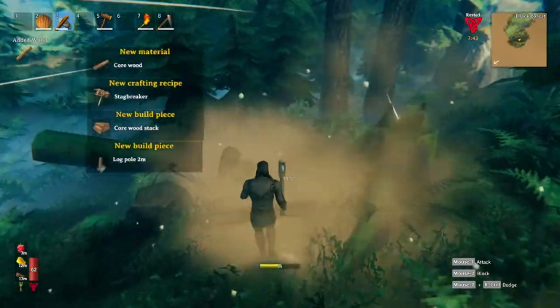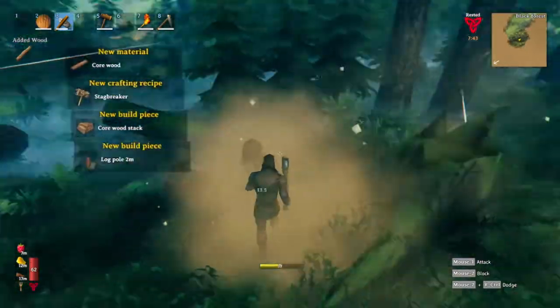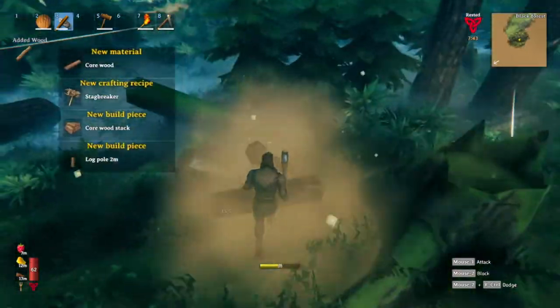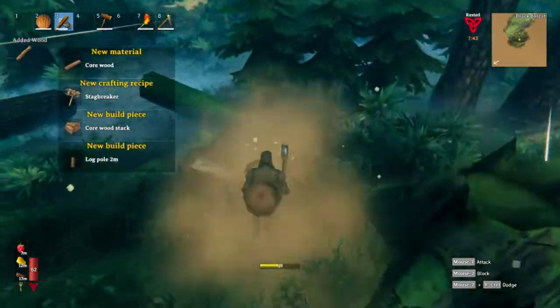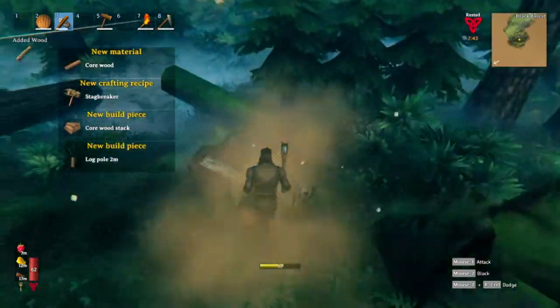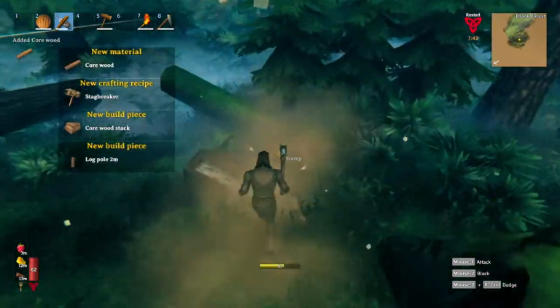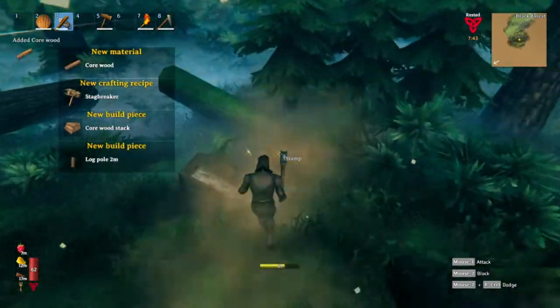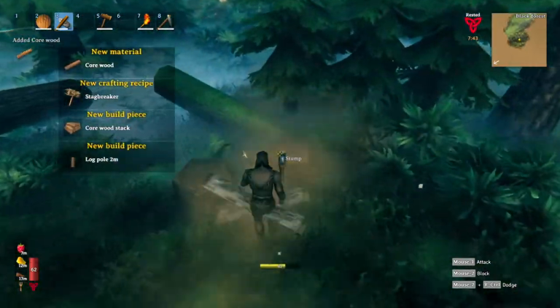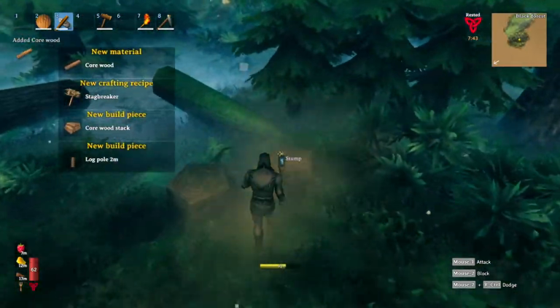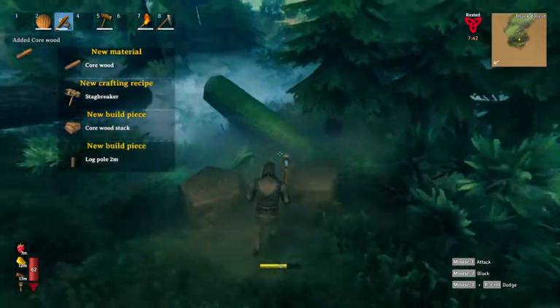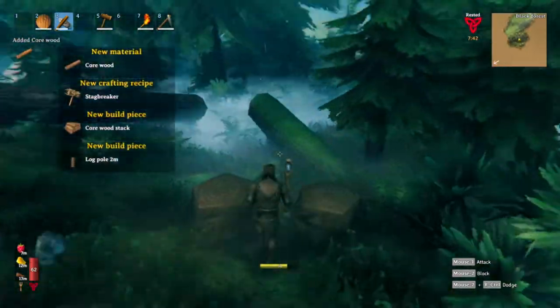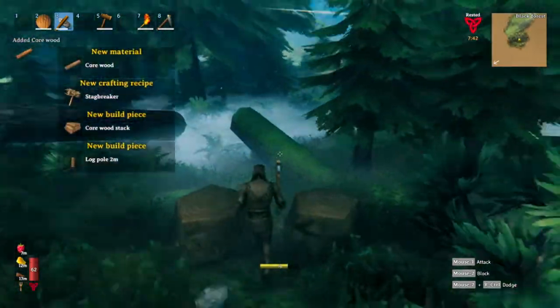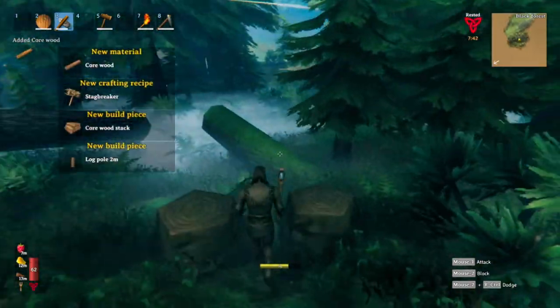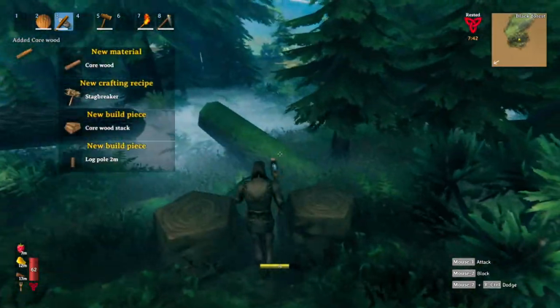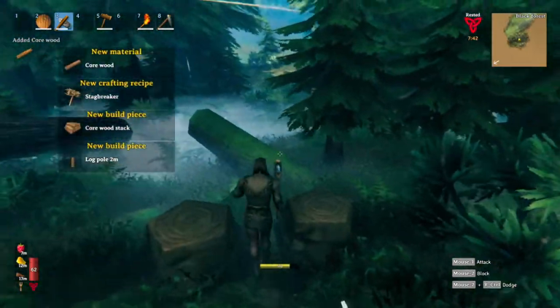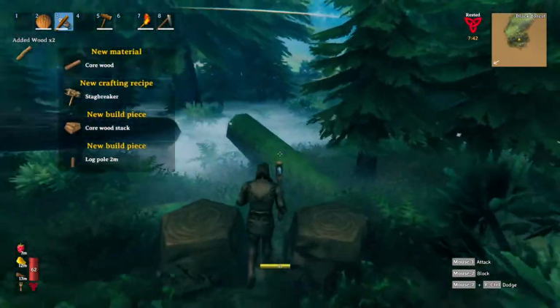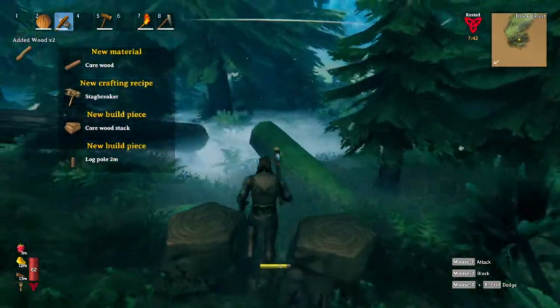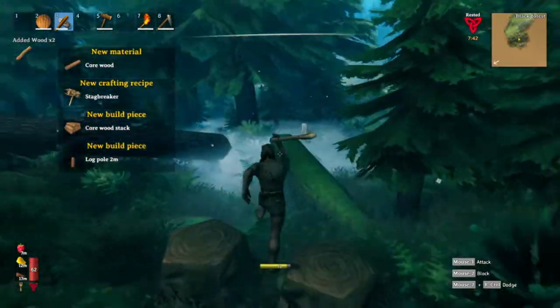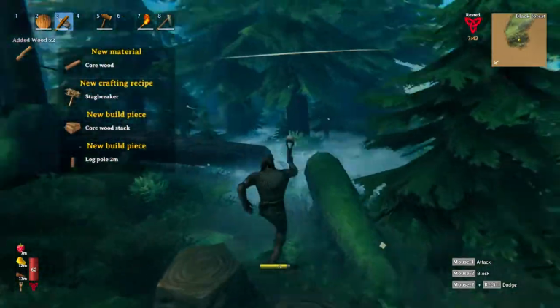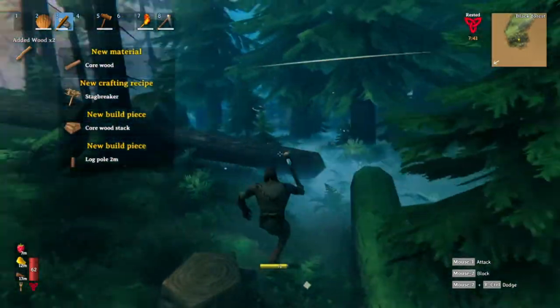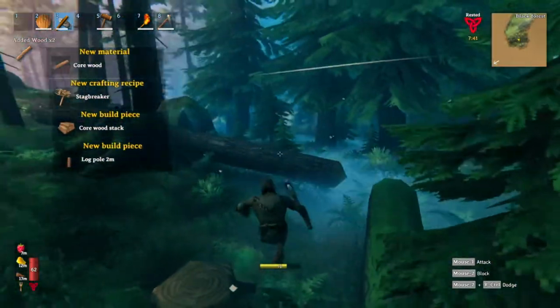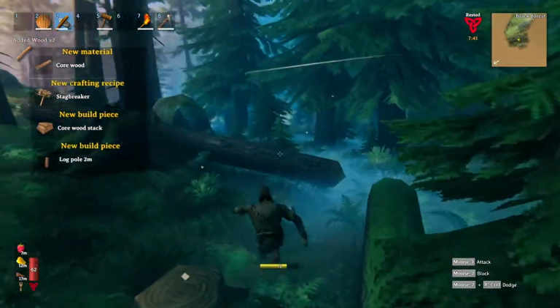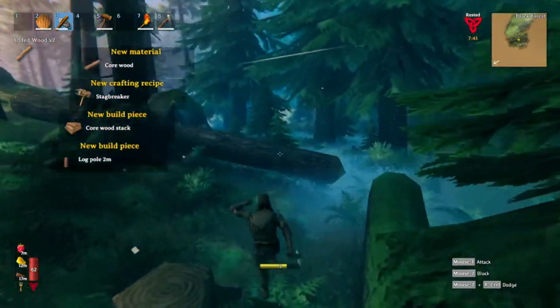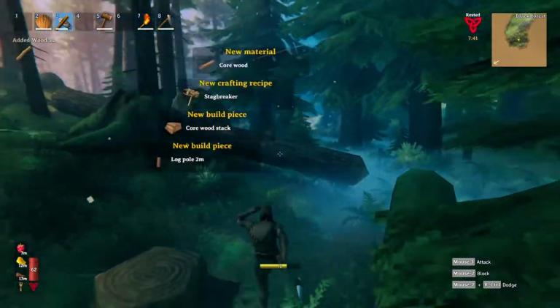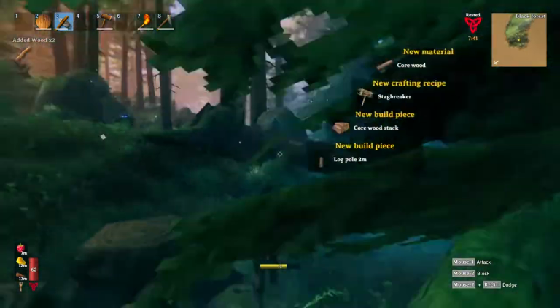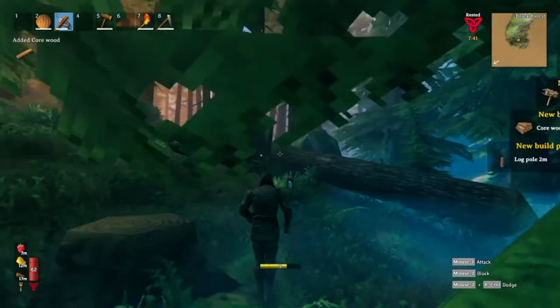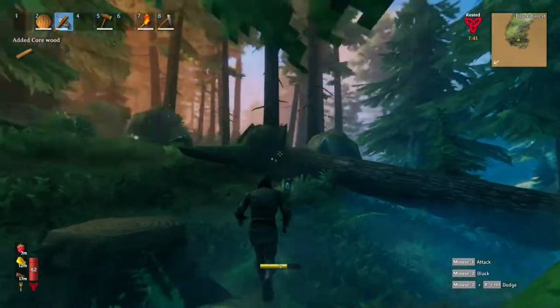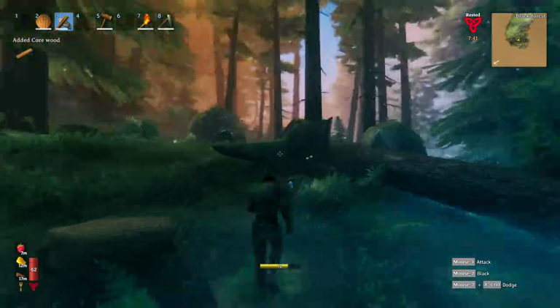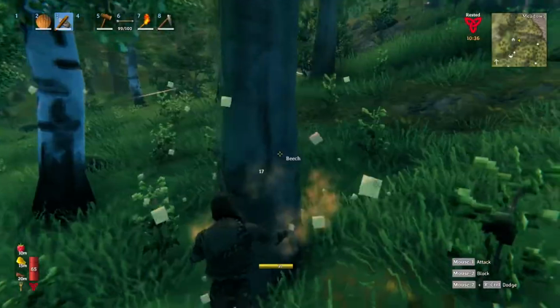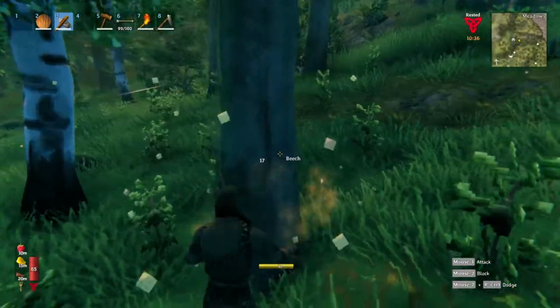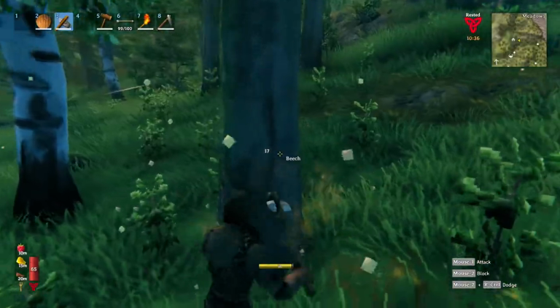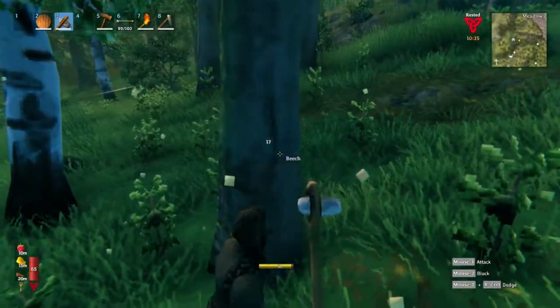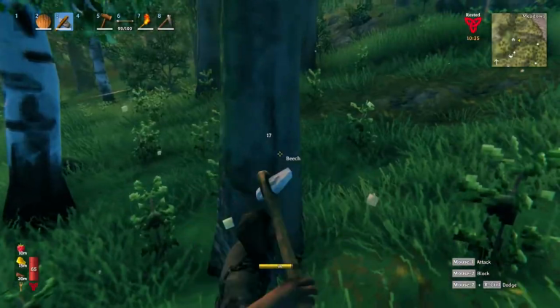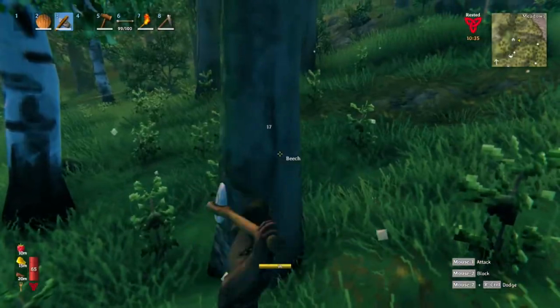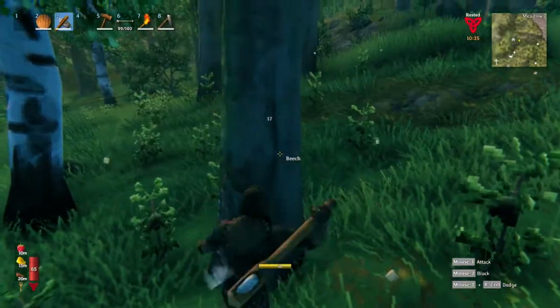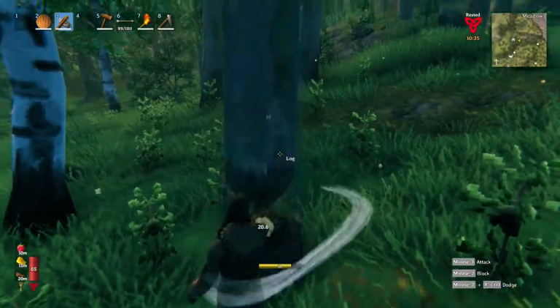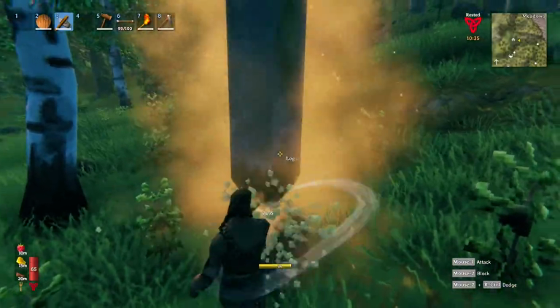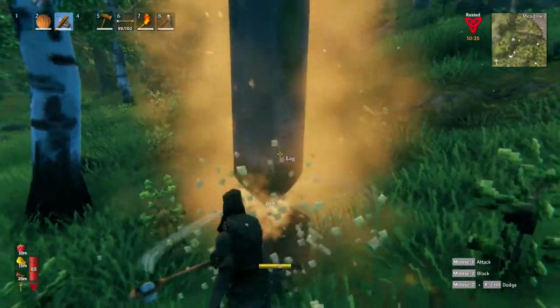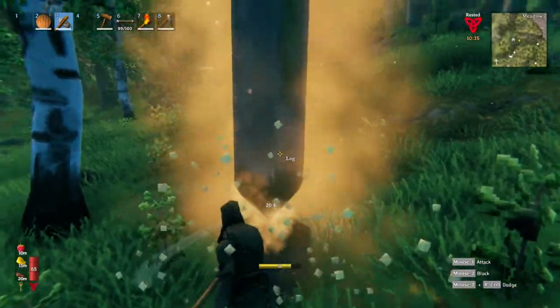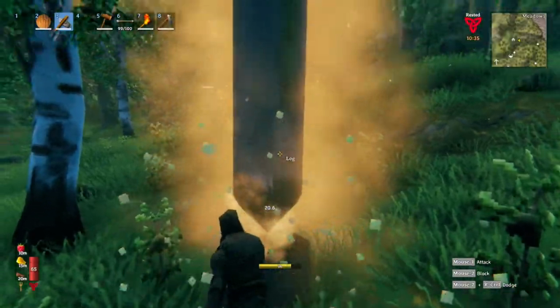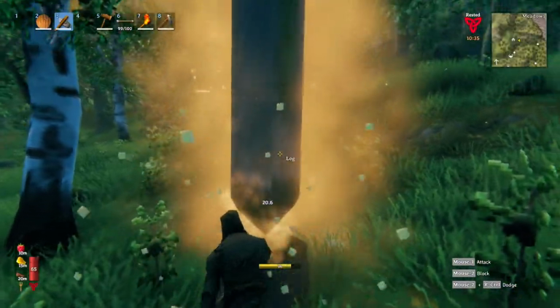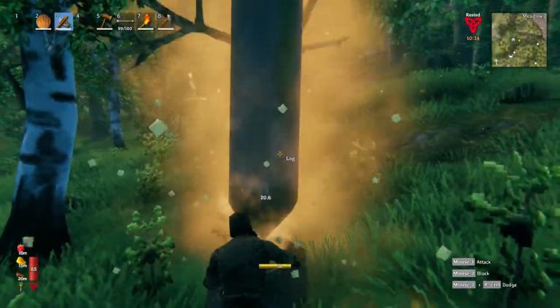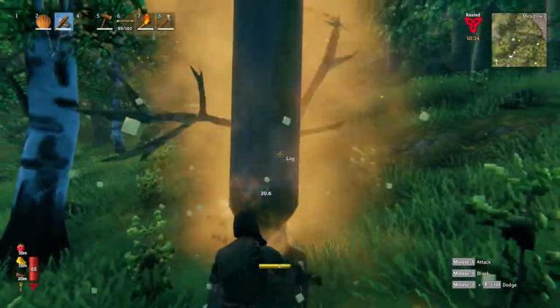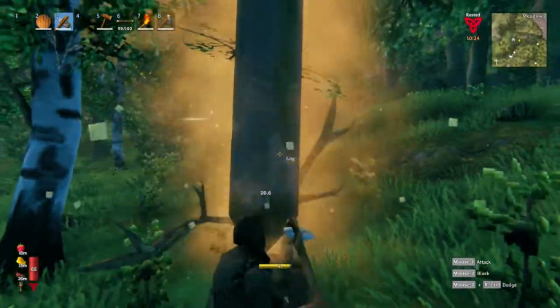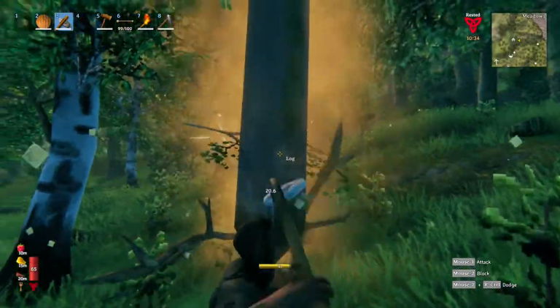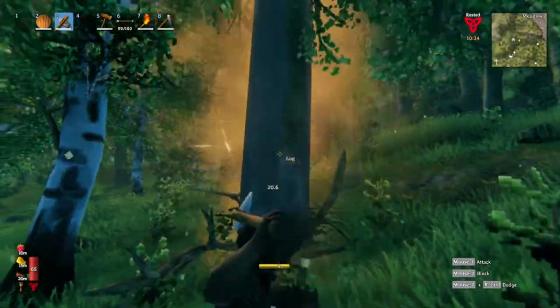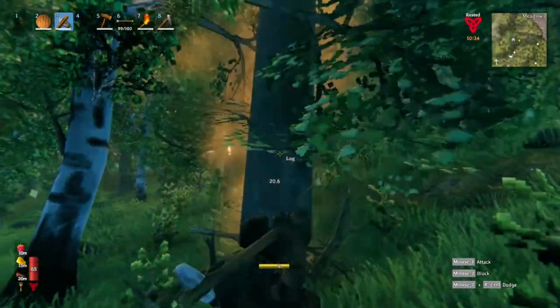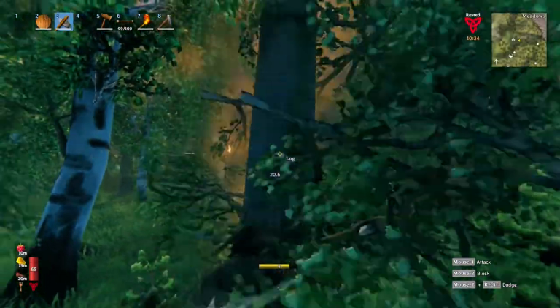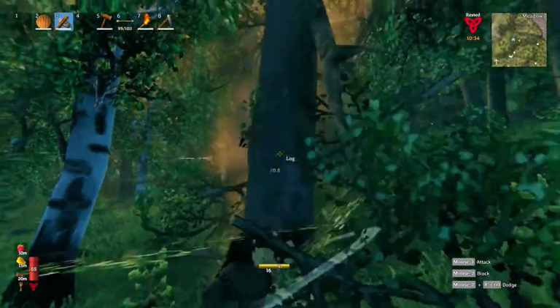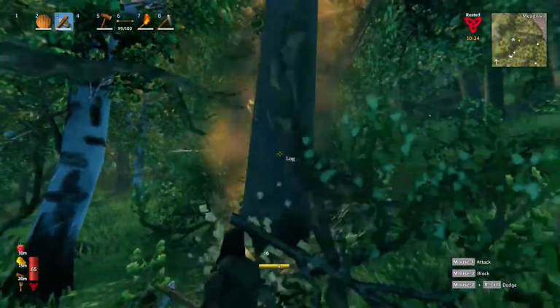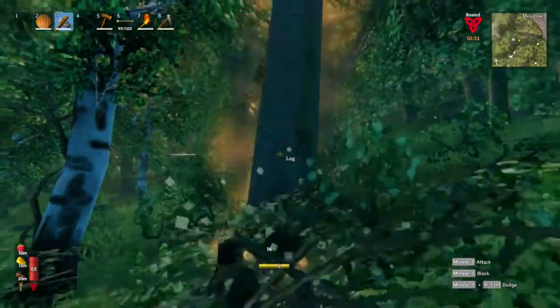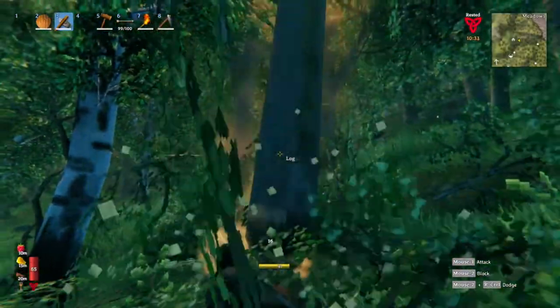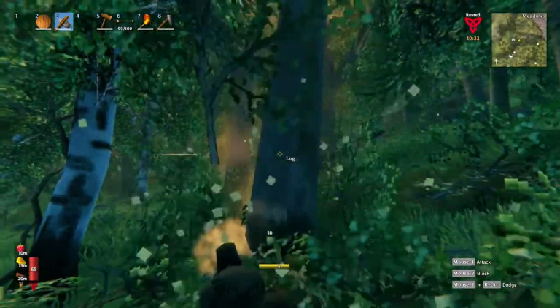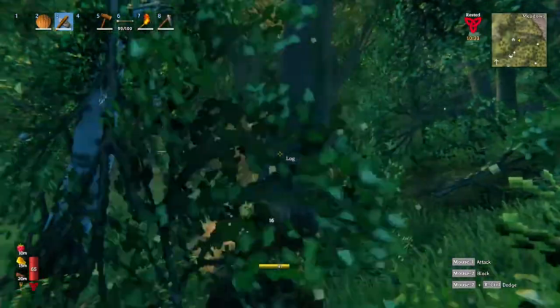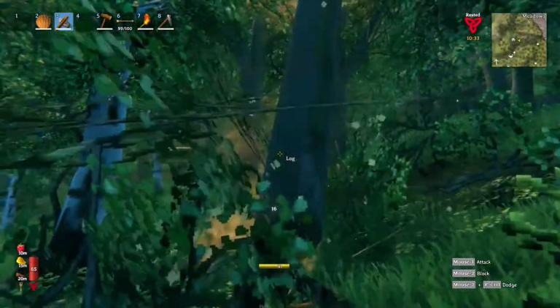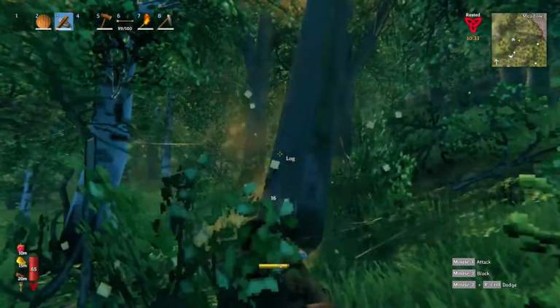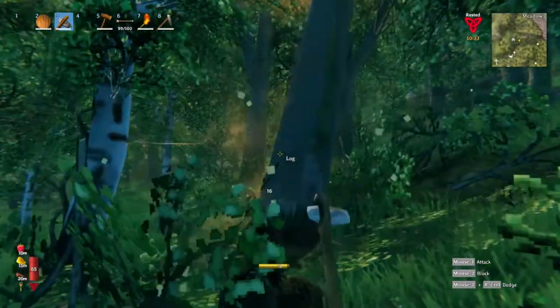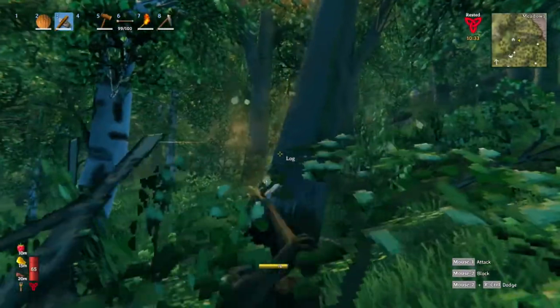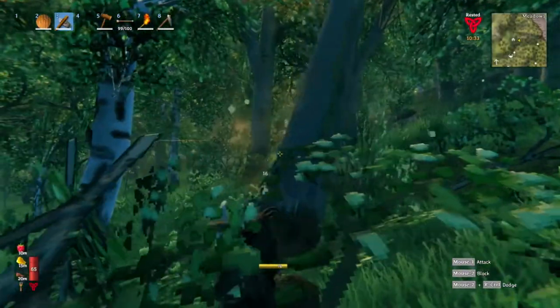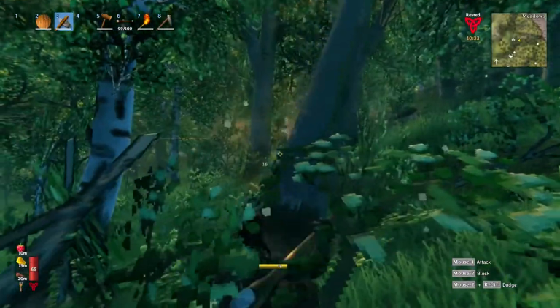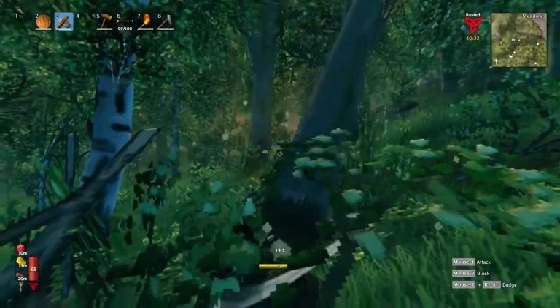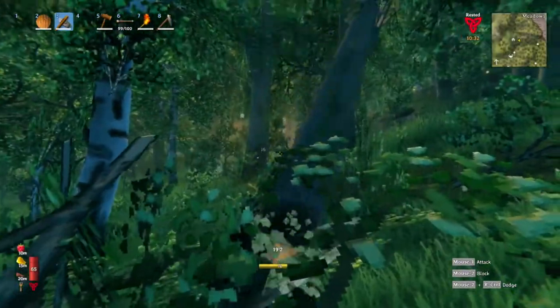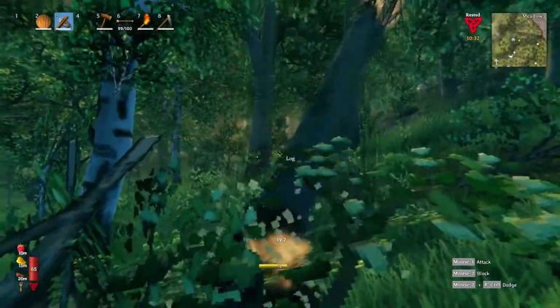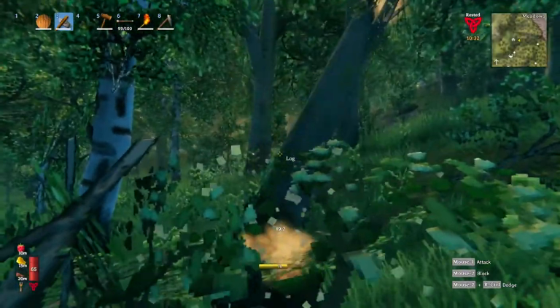The minimum for the bow is 10 corewoods. Back in the meadows, find a place with 3 or 4 birch trees.